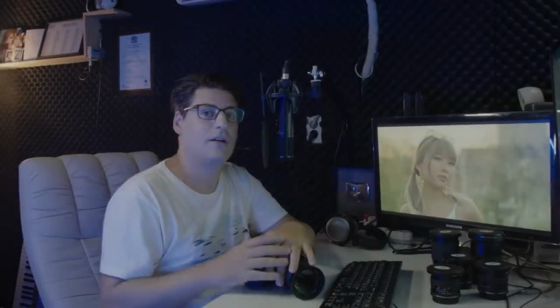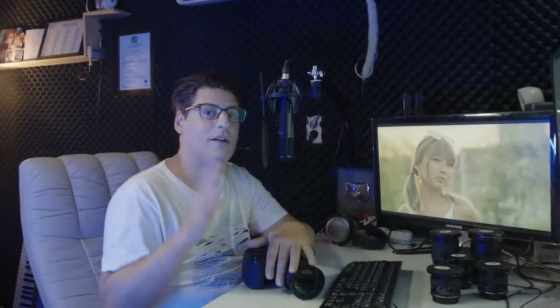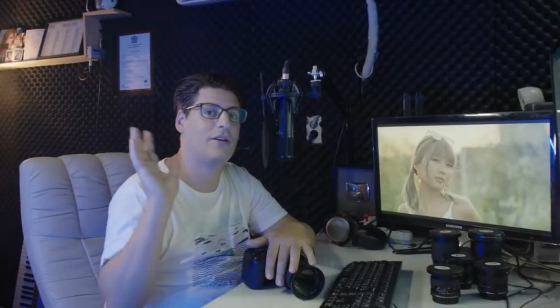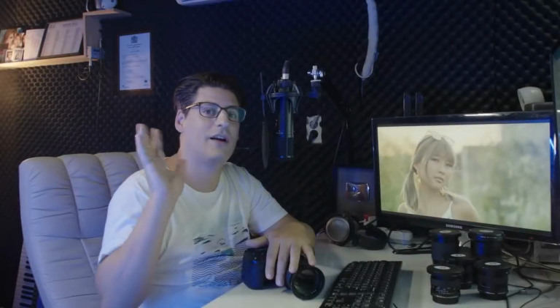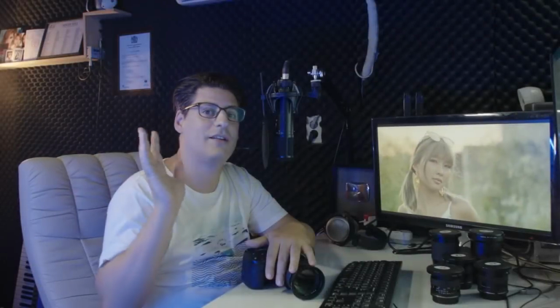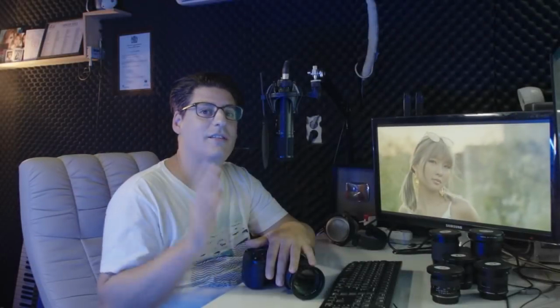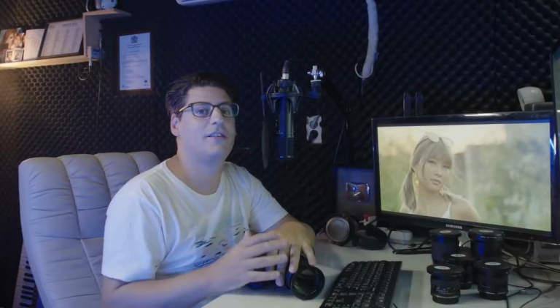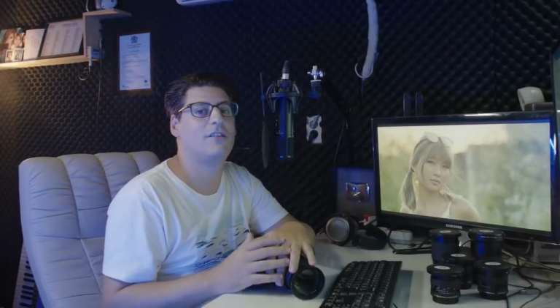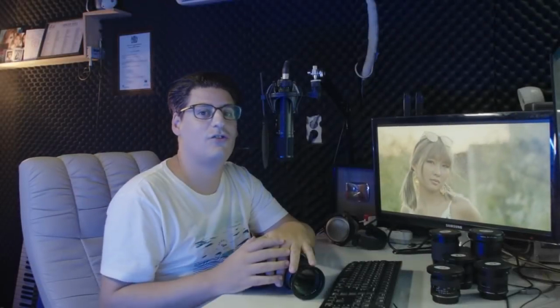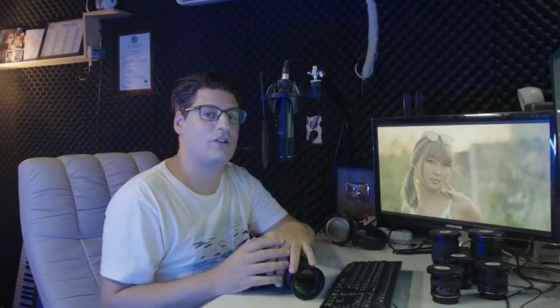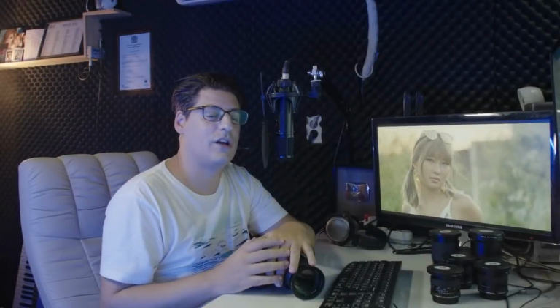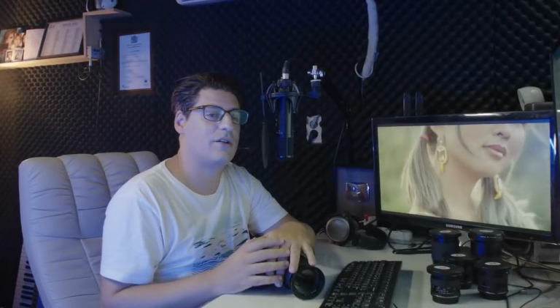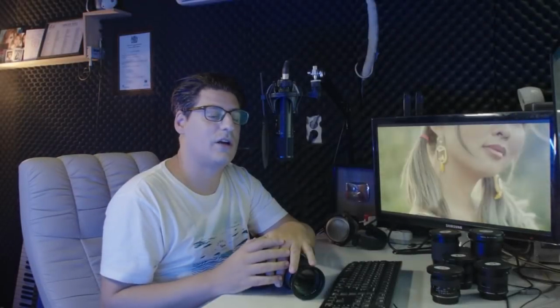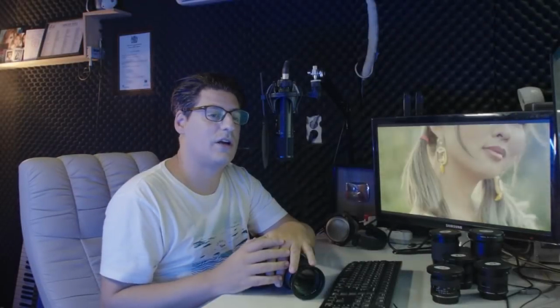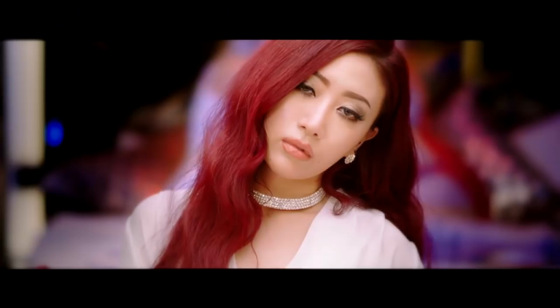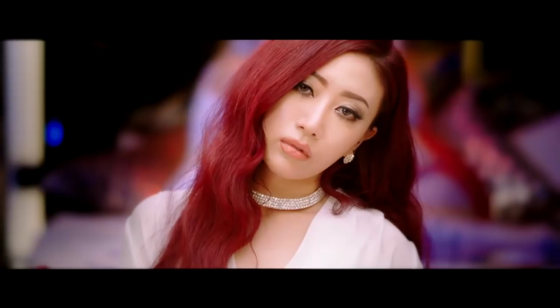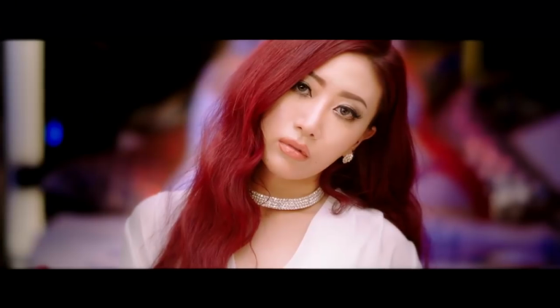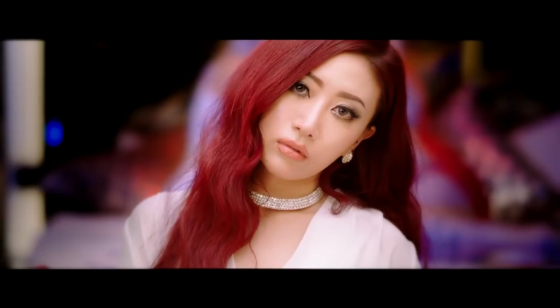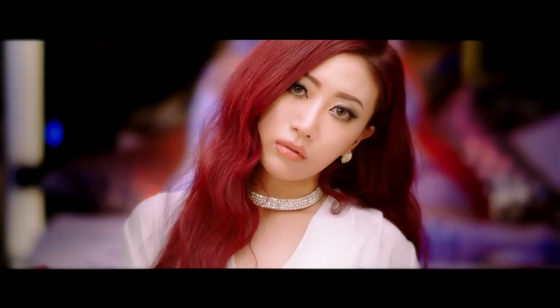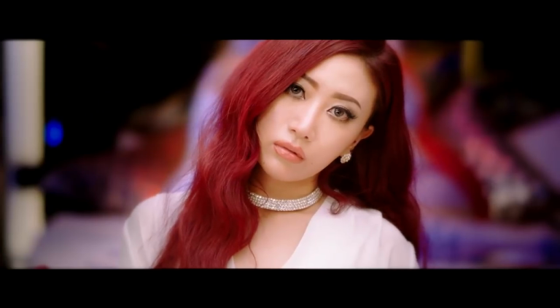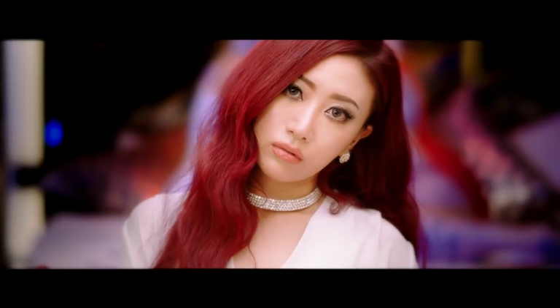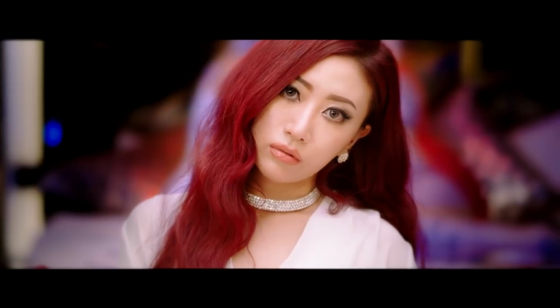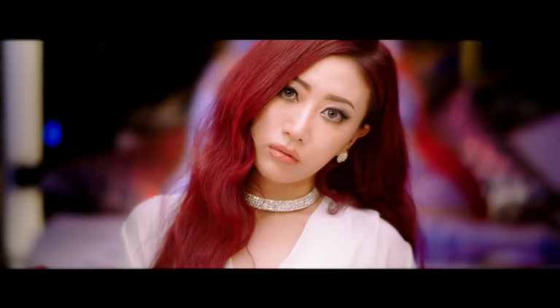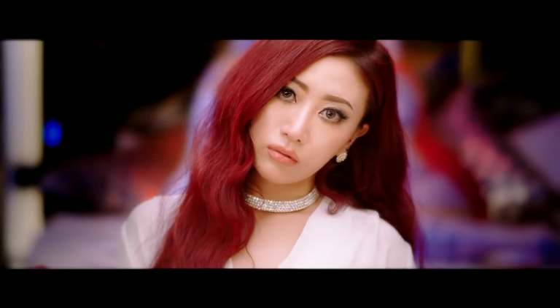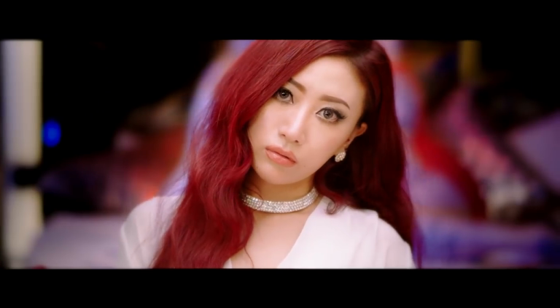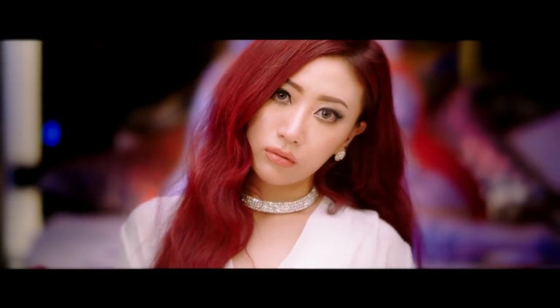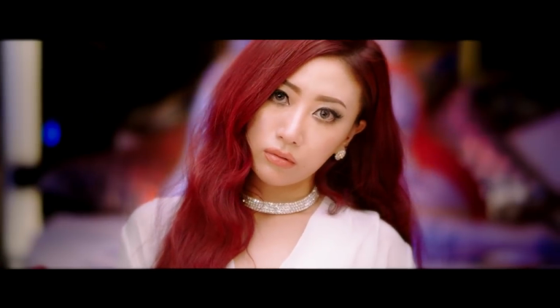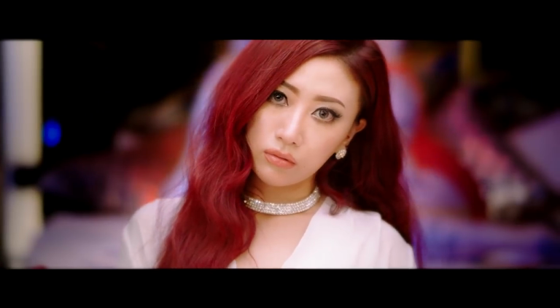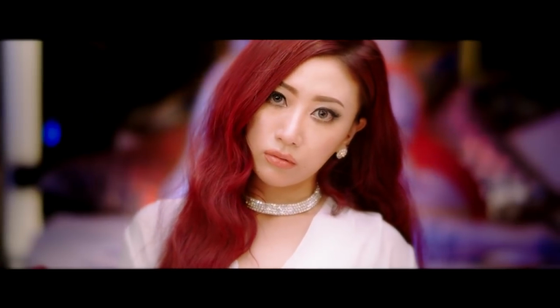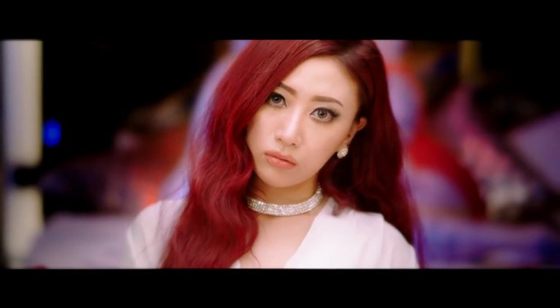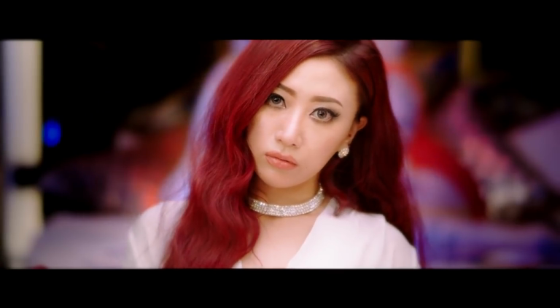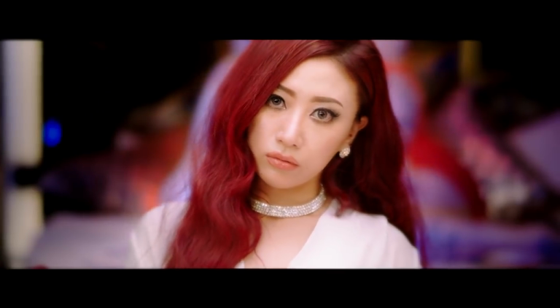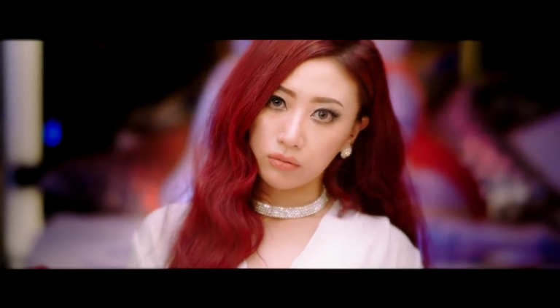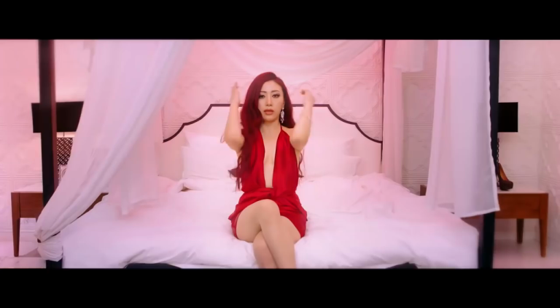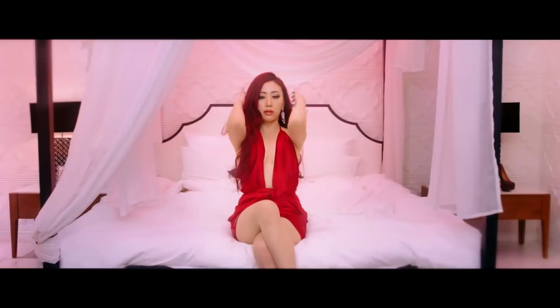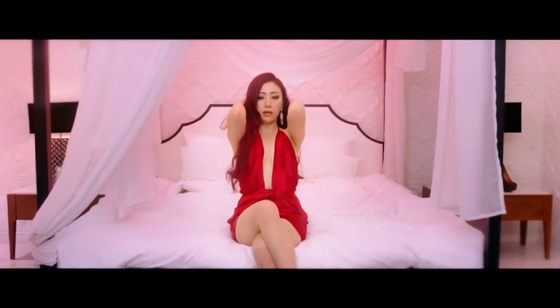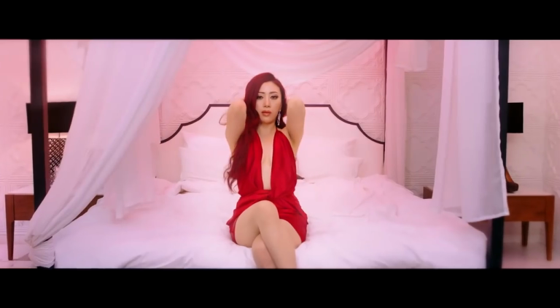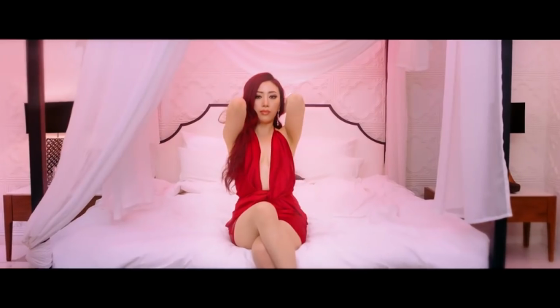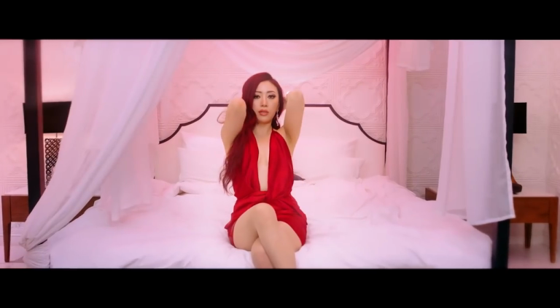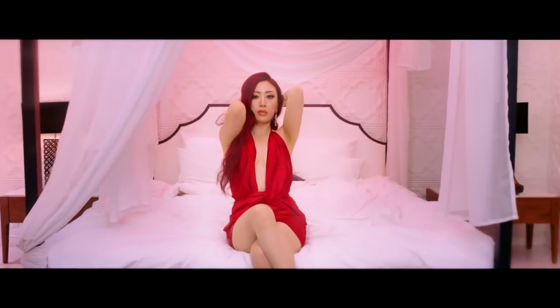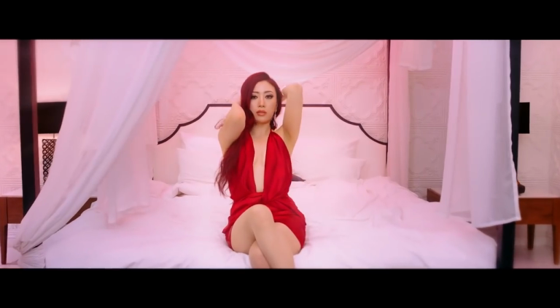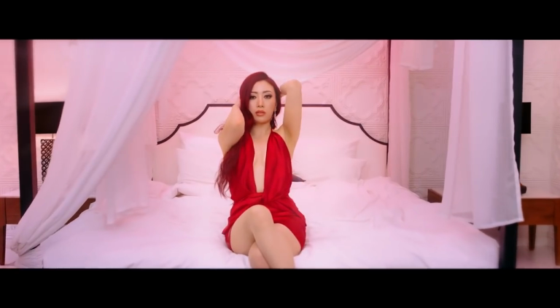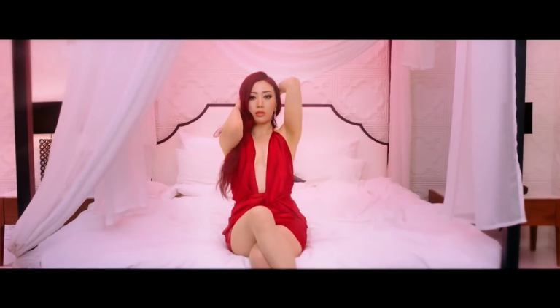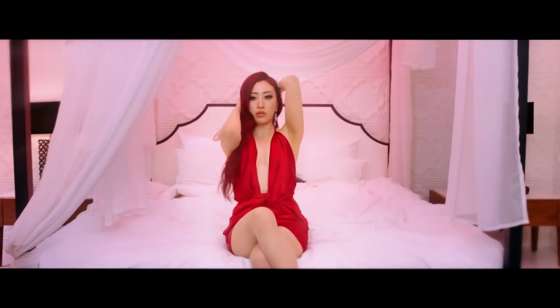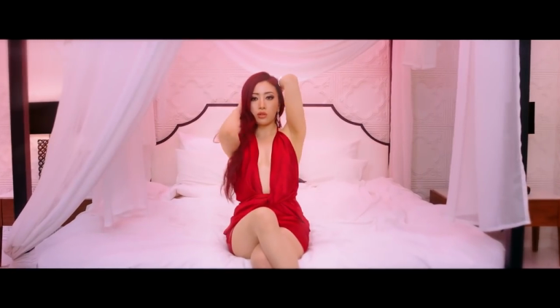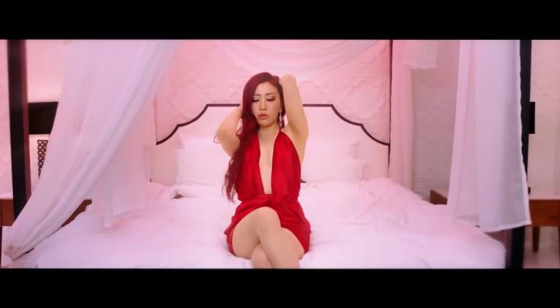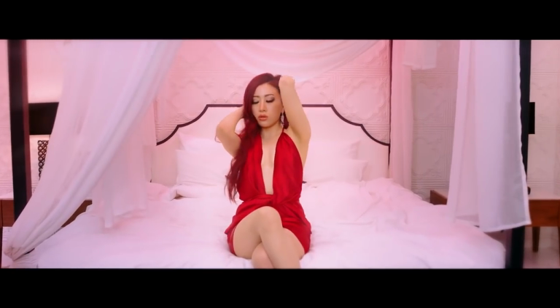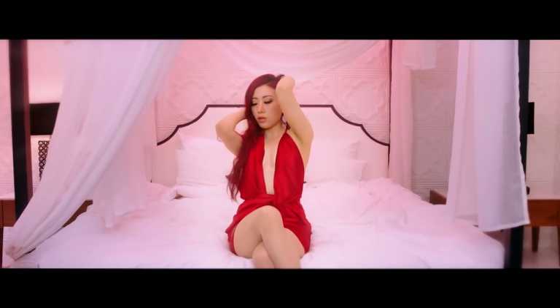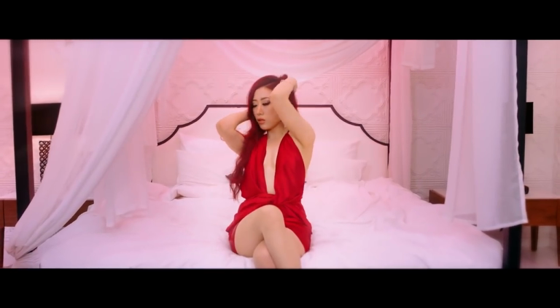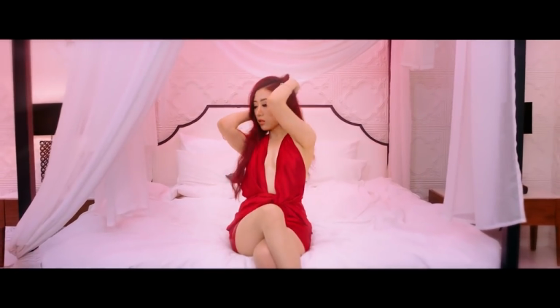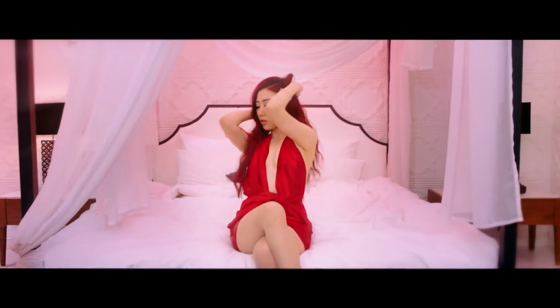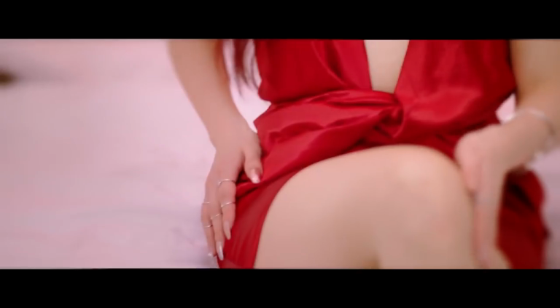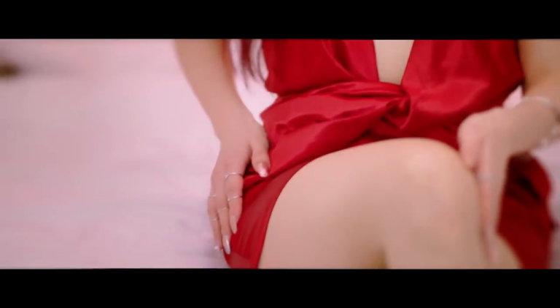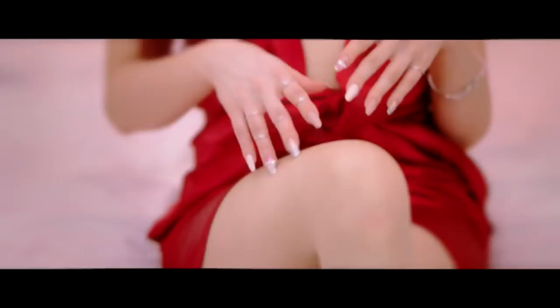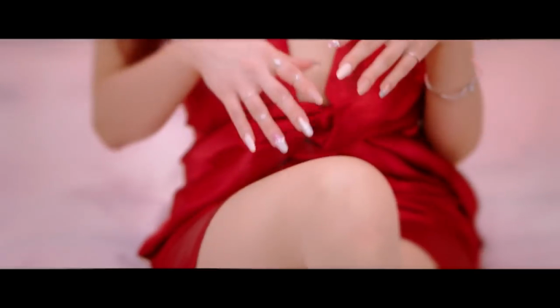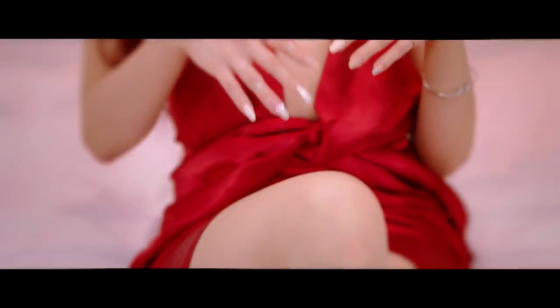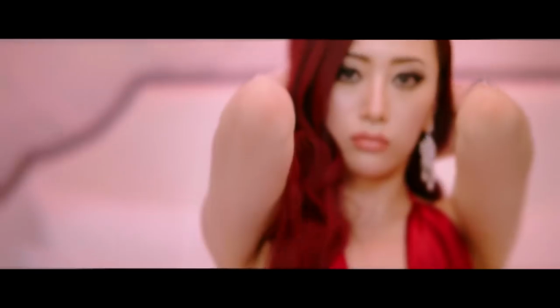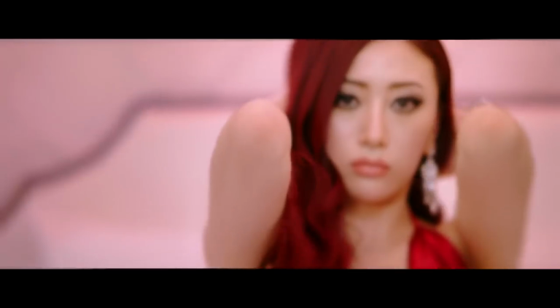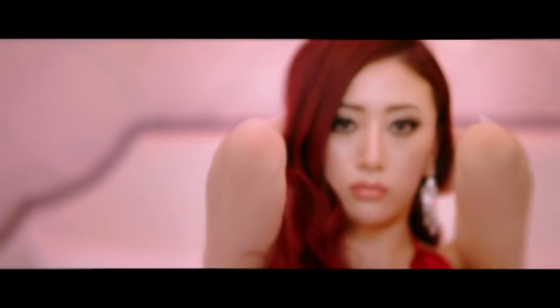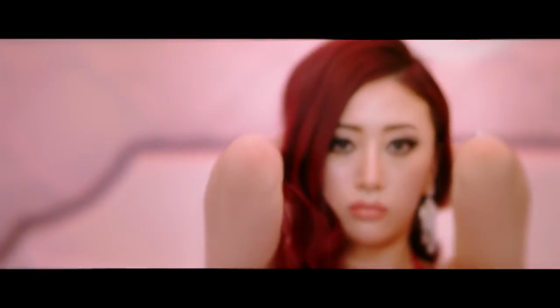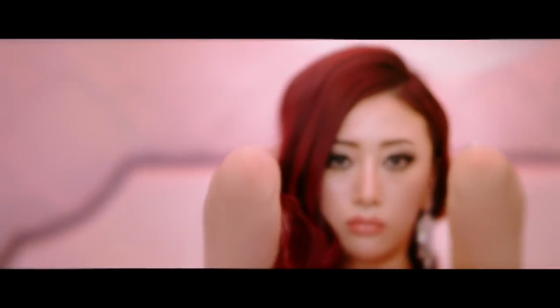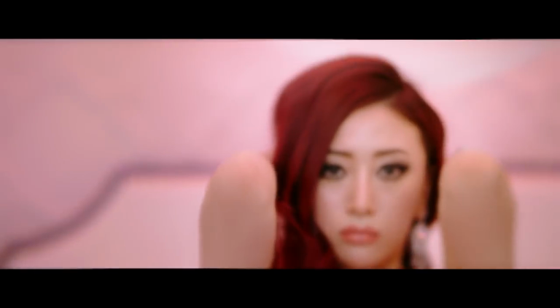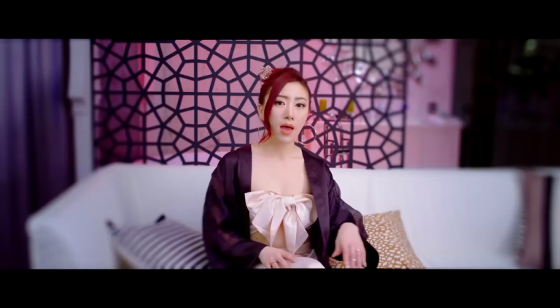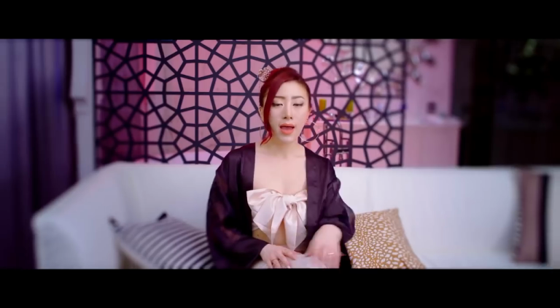Hello guys, this is Juneria. I'm an artist, producer and filmmaker based in Seoul, South Korea. I mainly film Korean pop music videos and fashion.